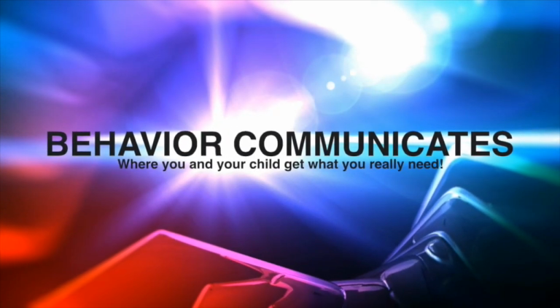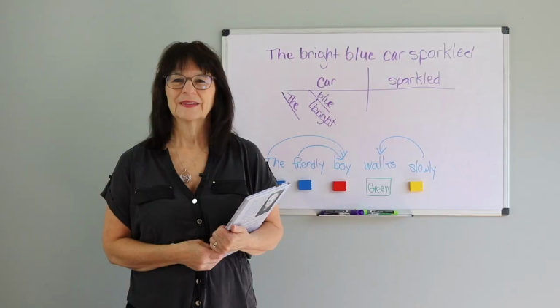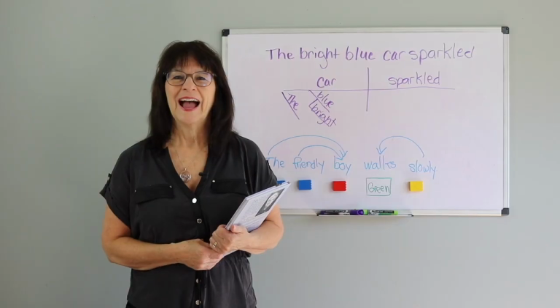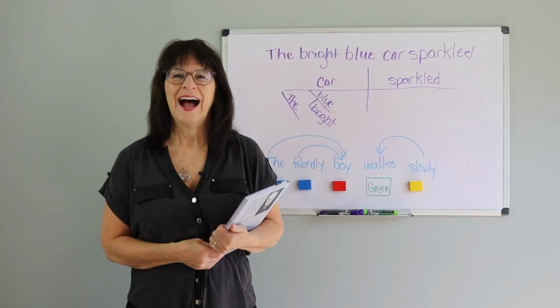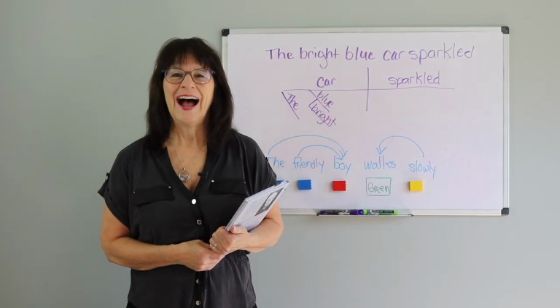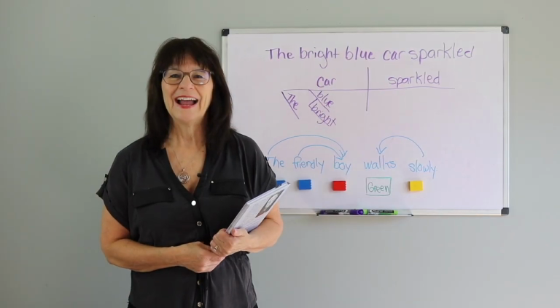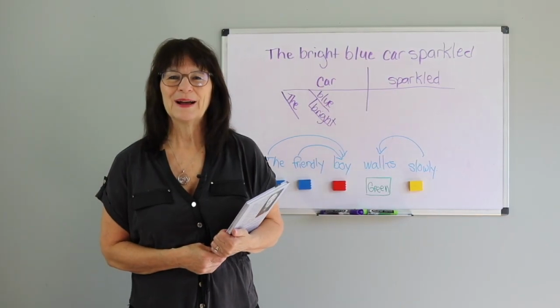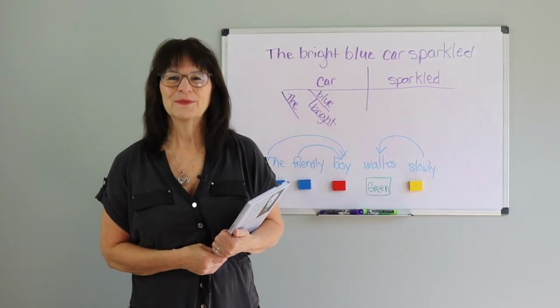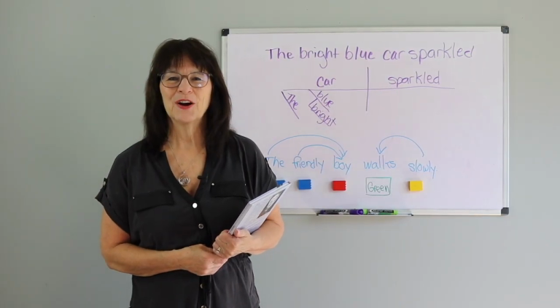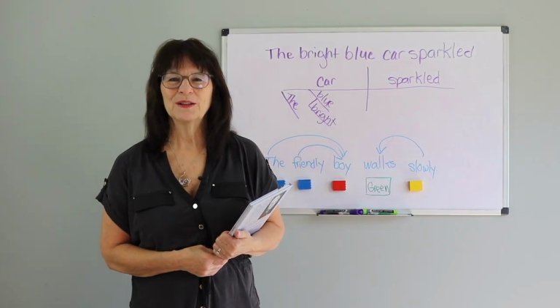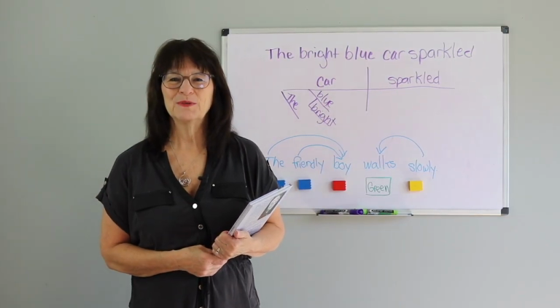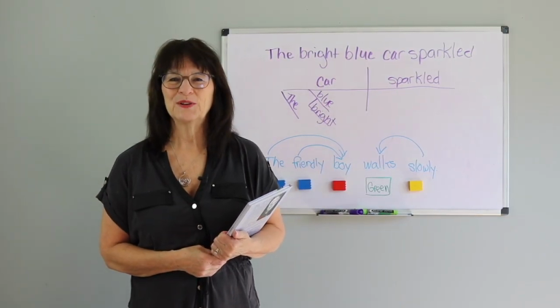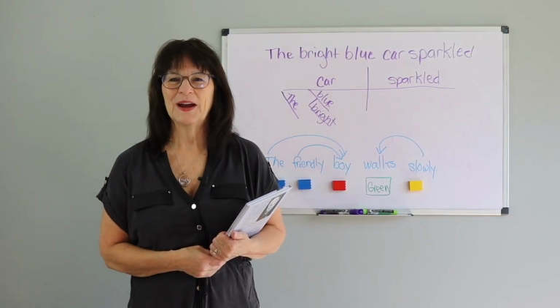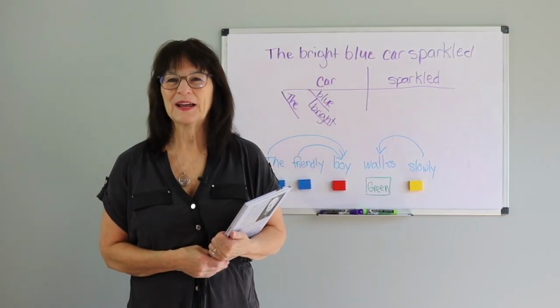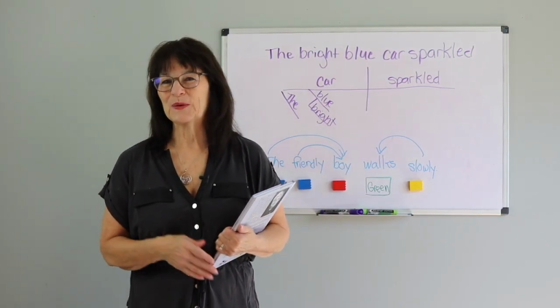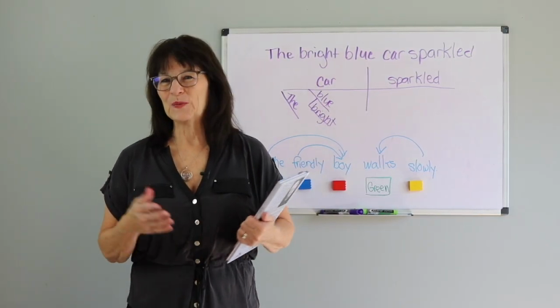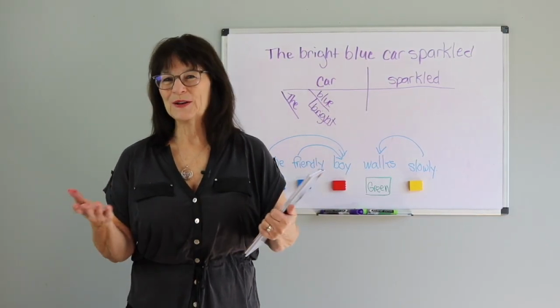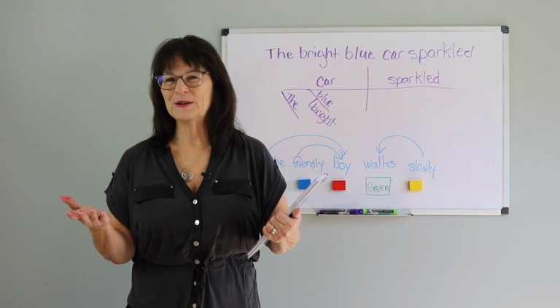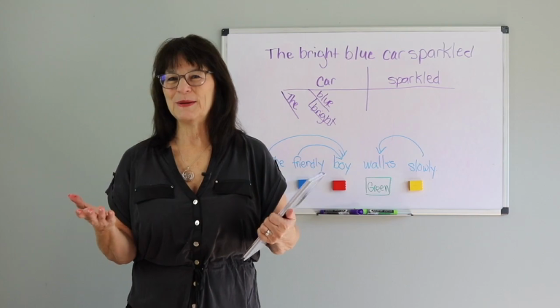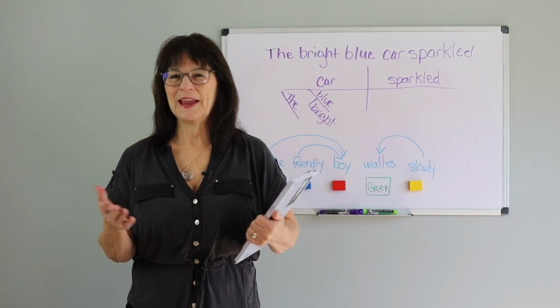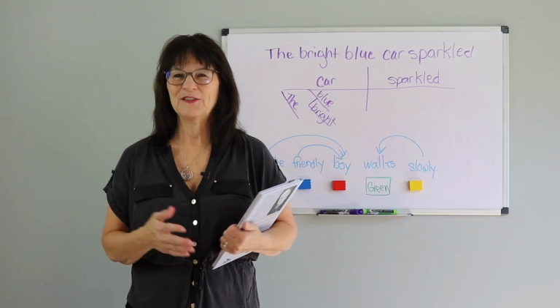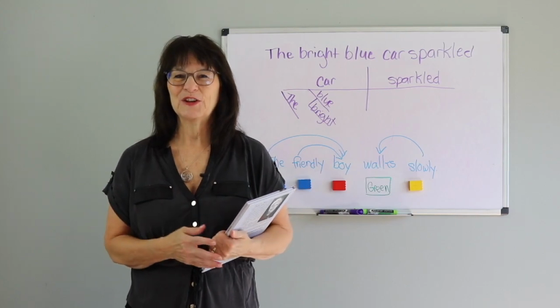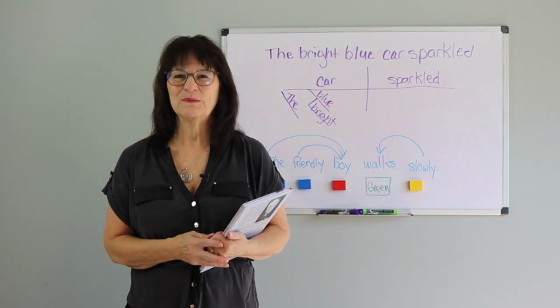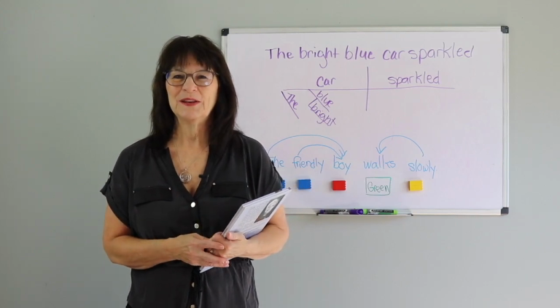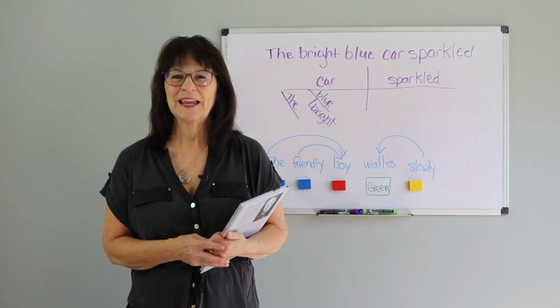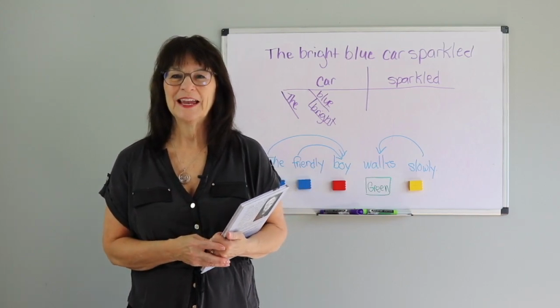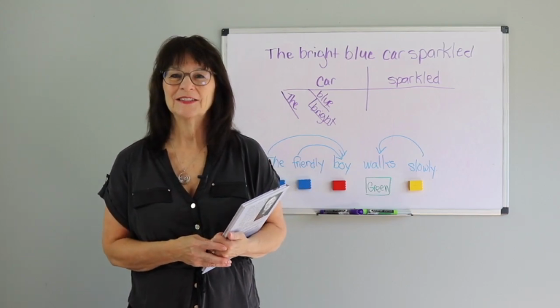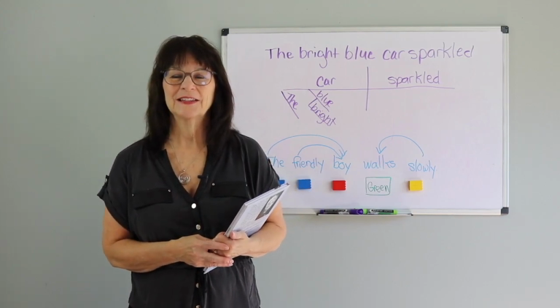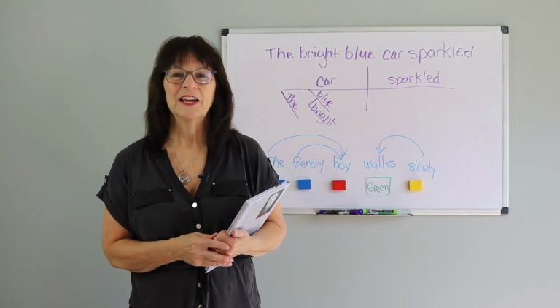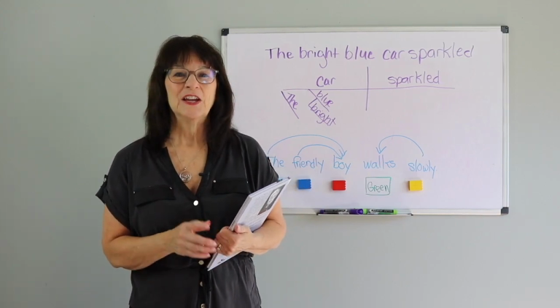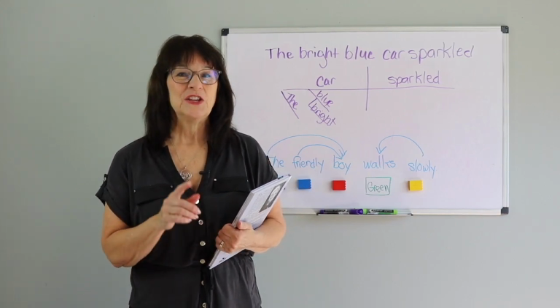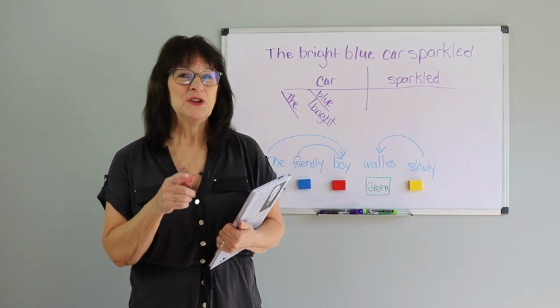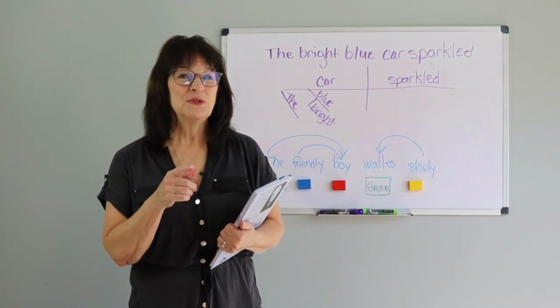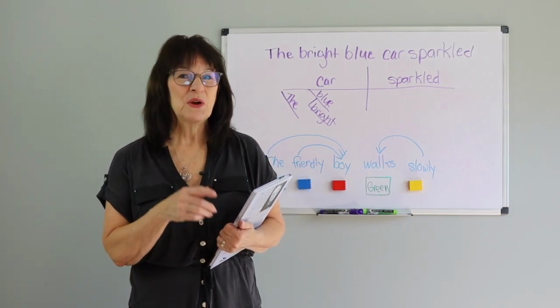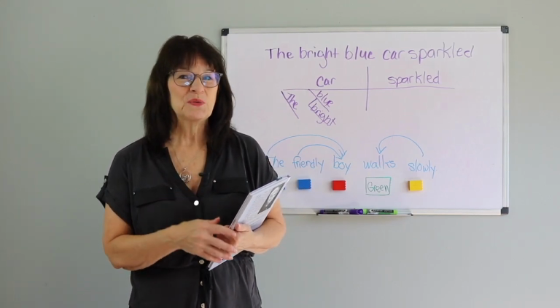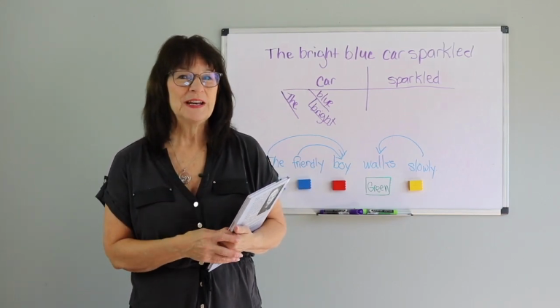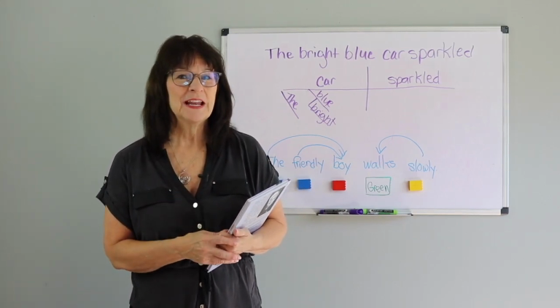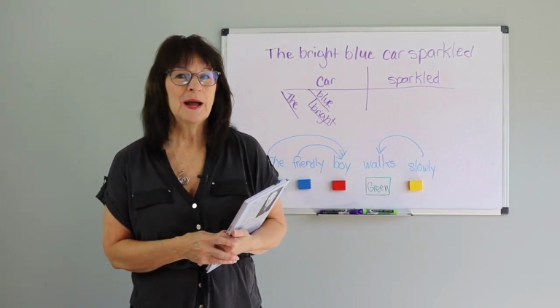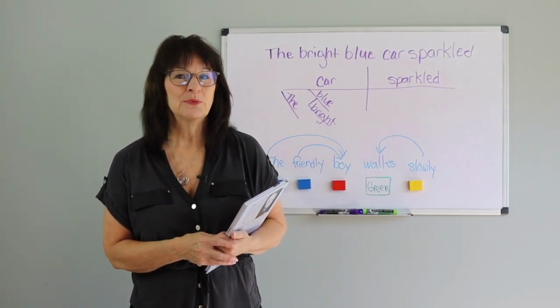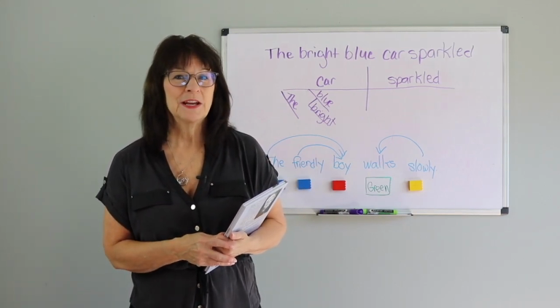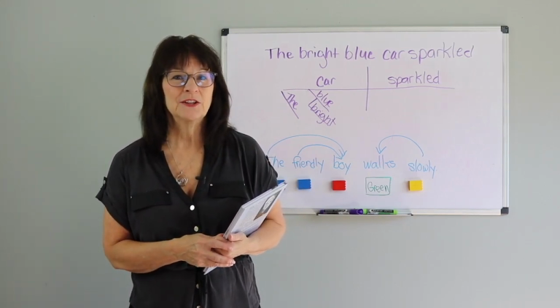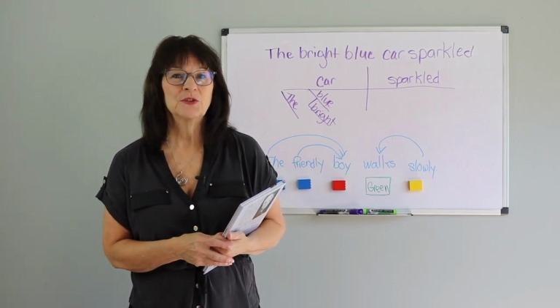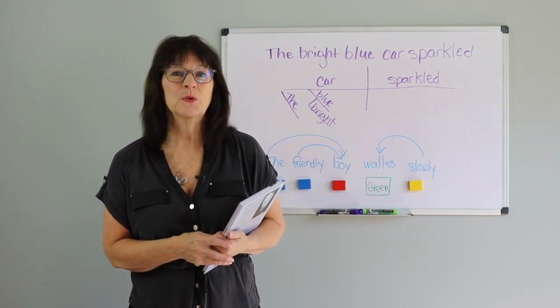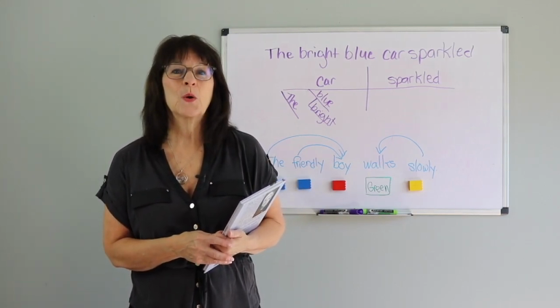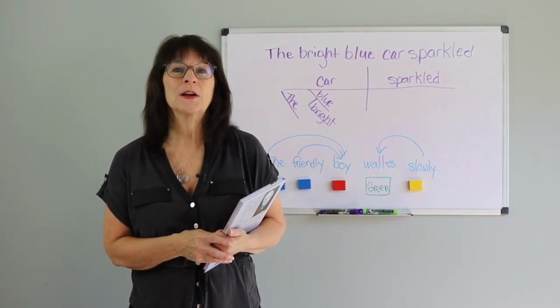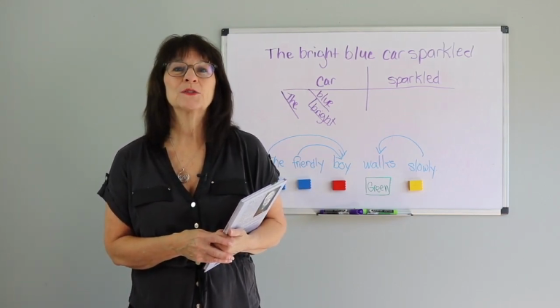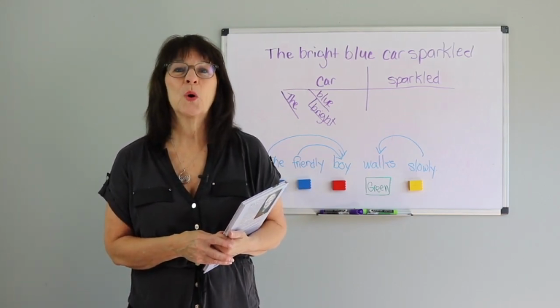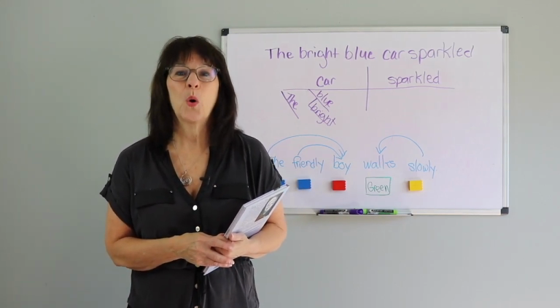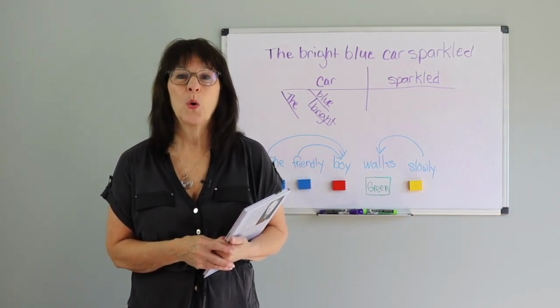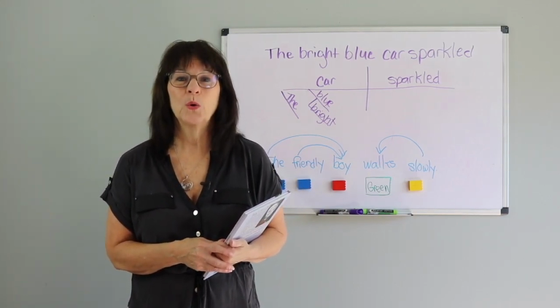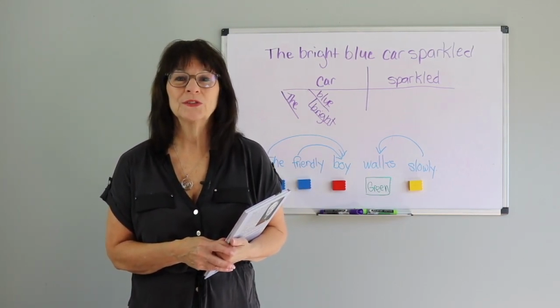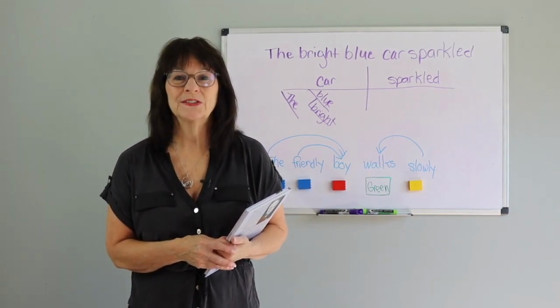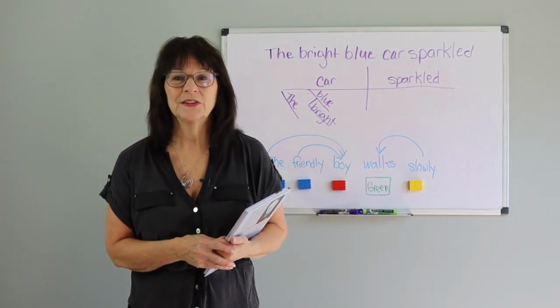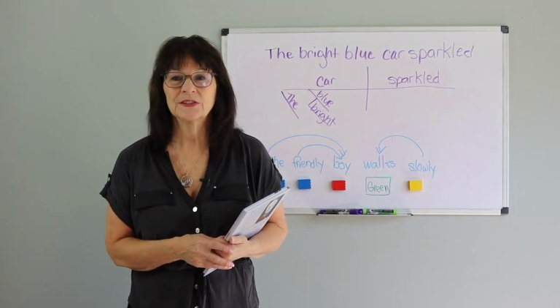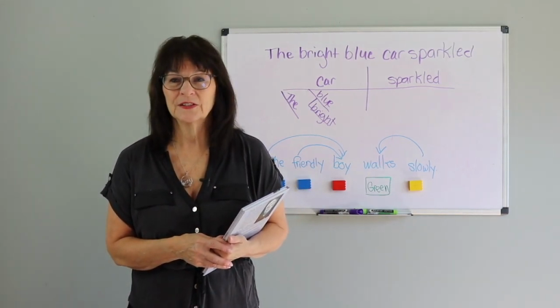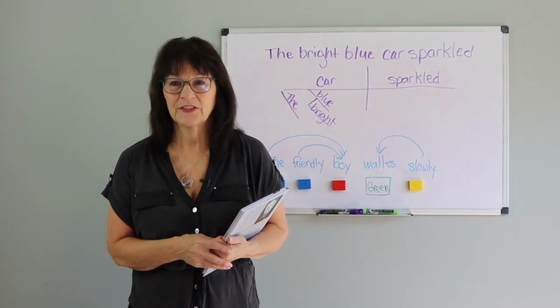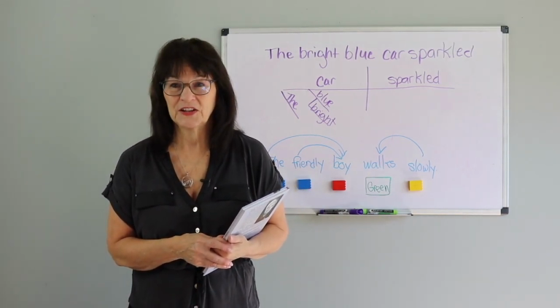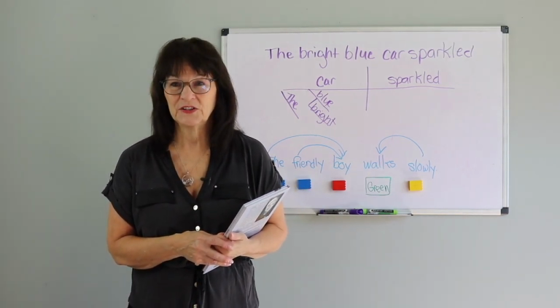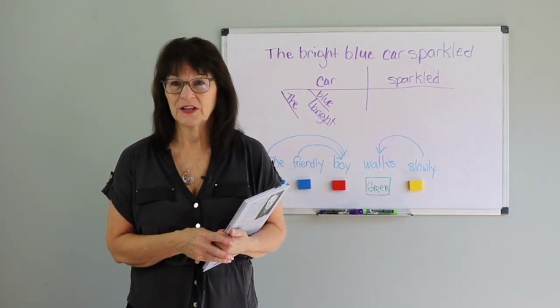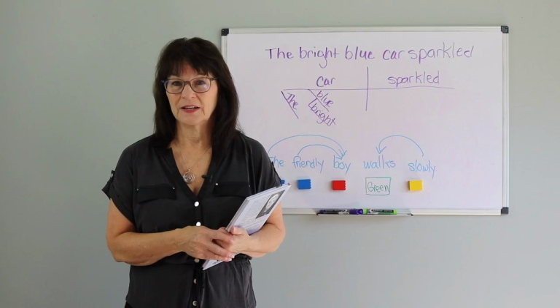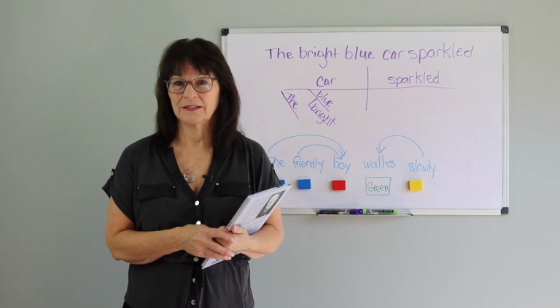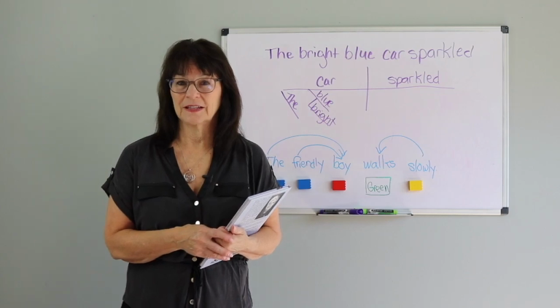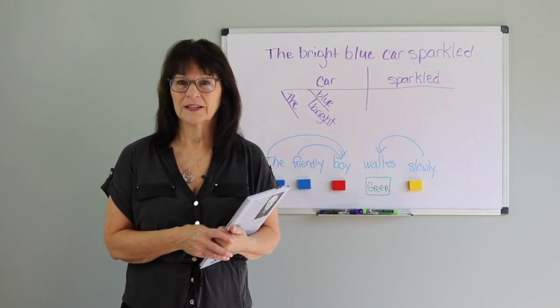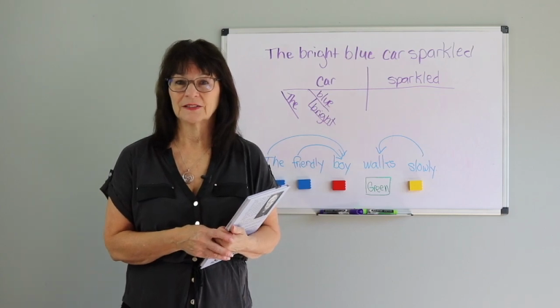Hi, I'm Karla Buderak and welcome to Behavior Communicates. Reading comprehension requires a whole series of underlying skills.